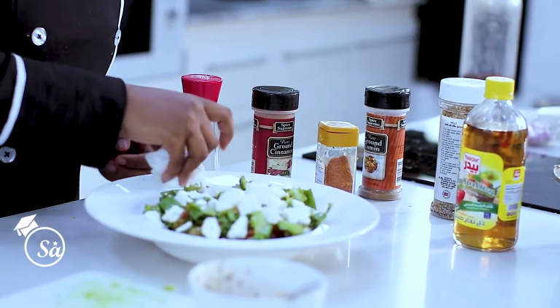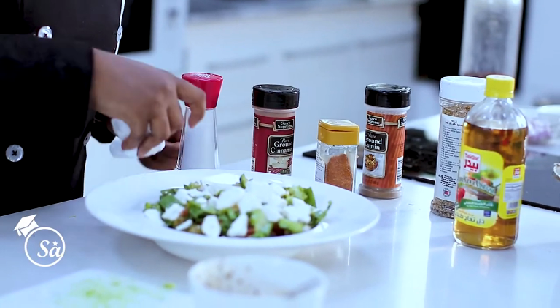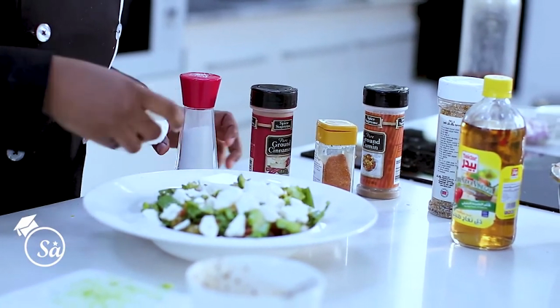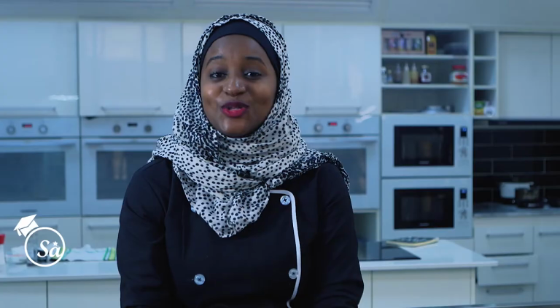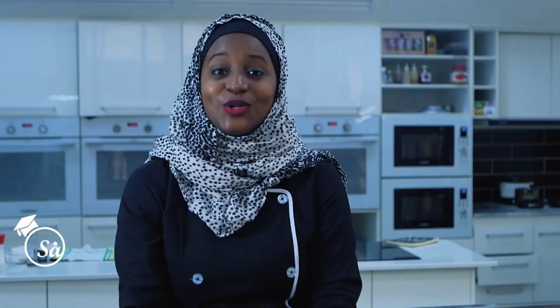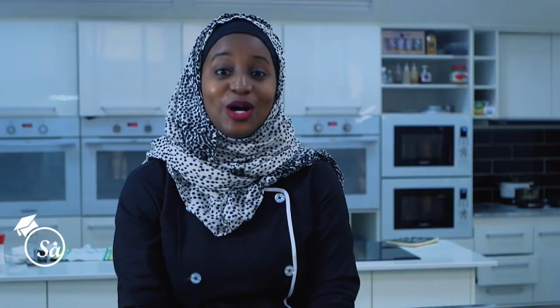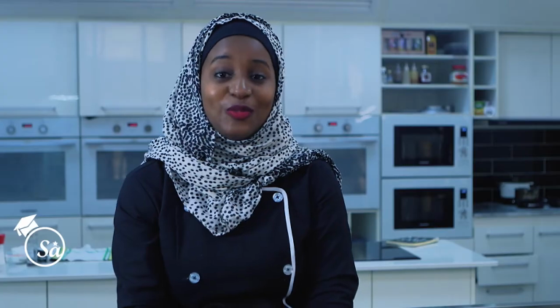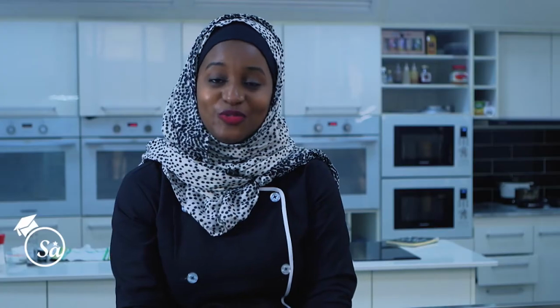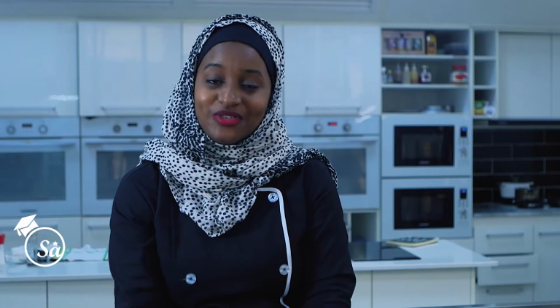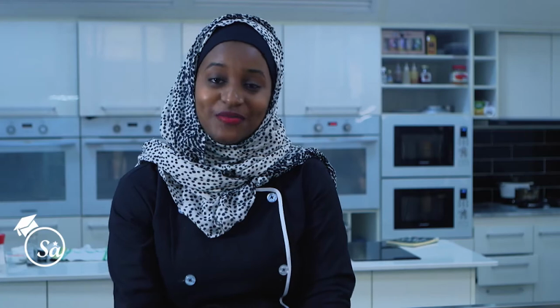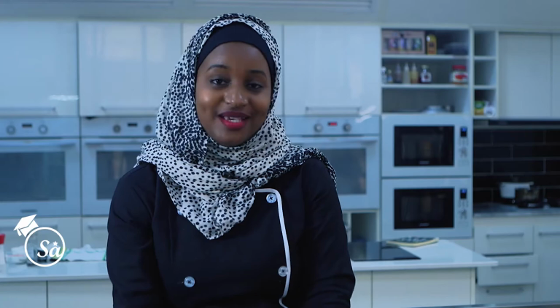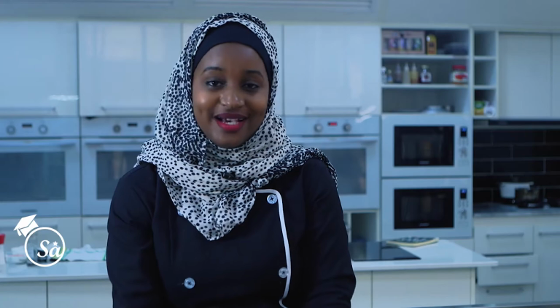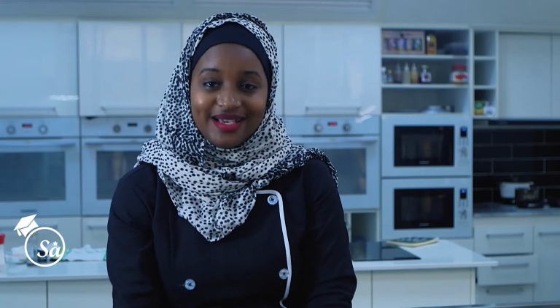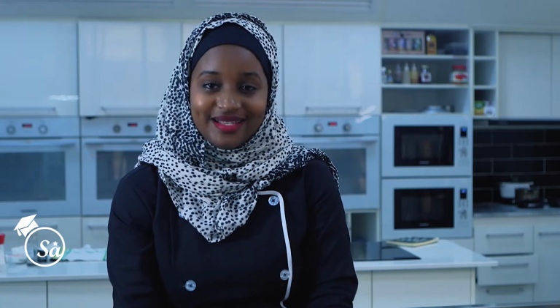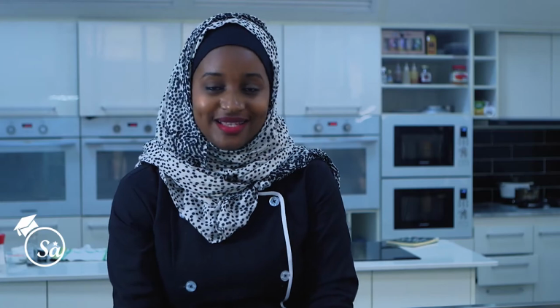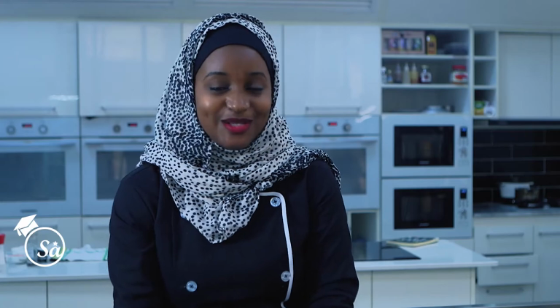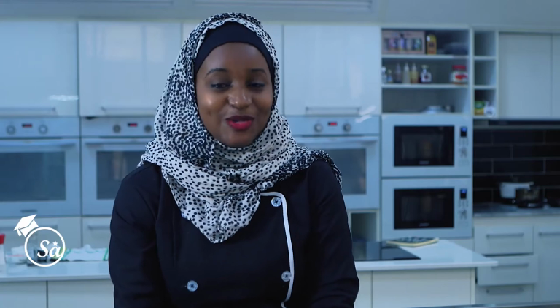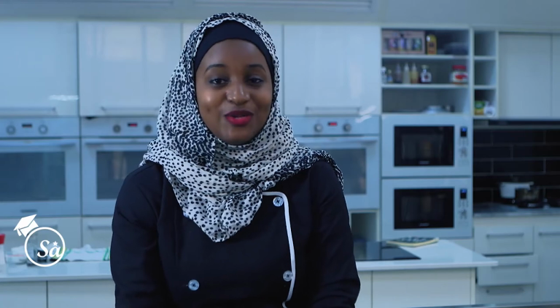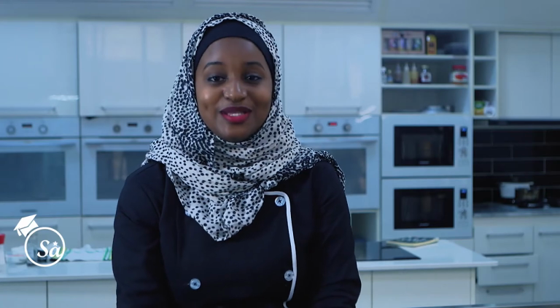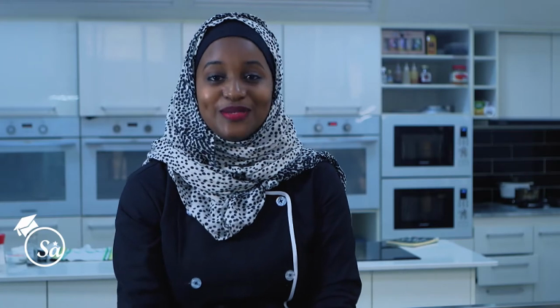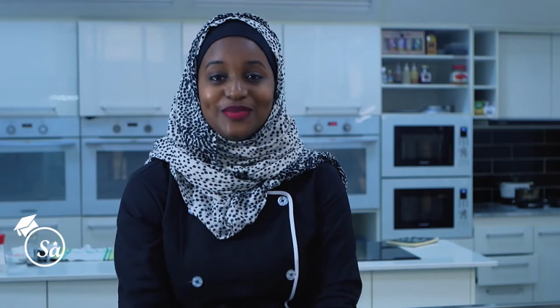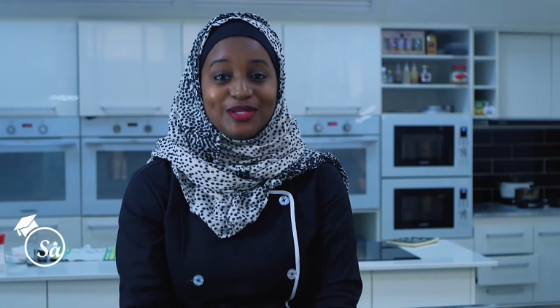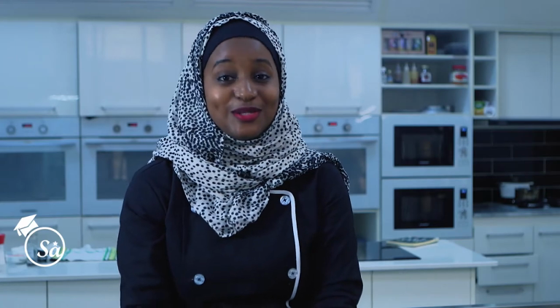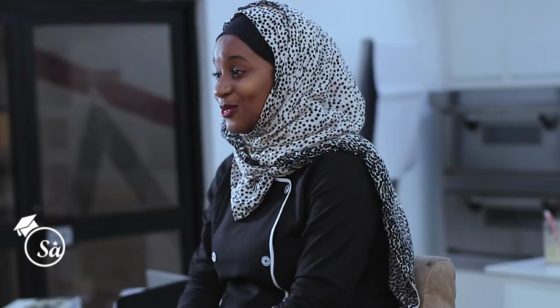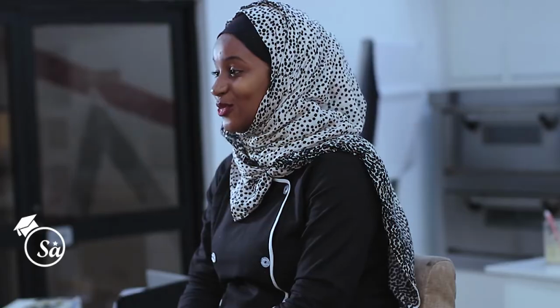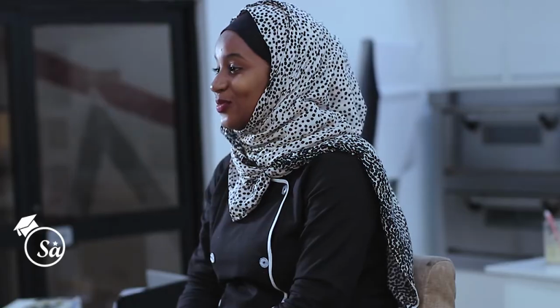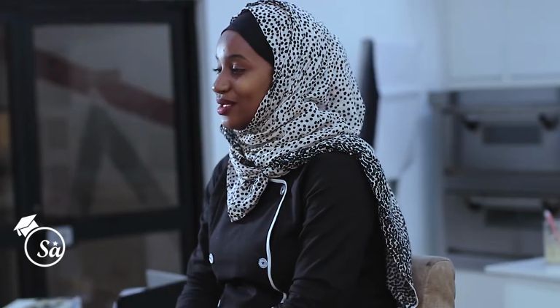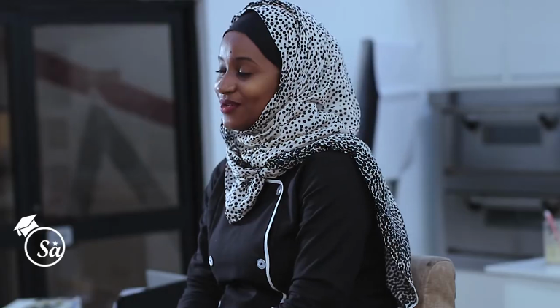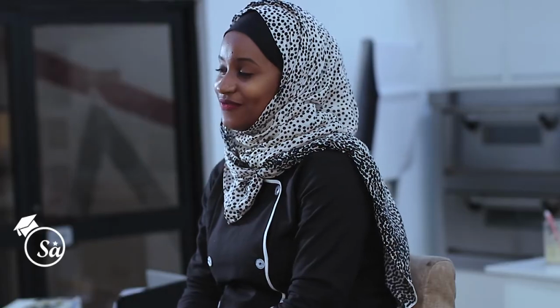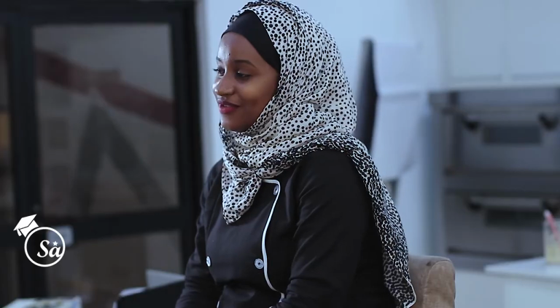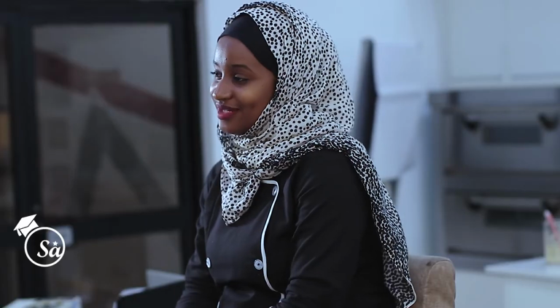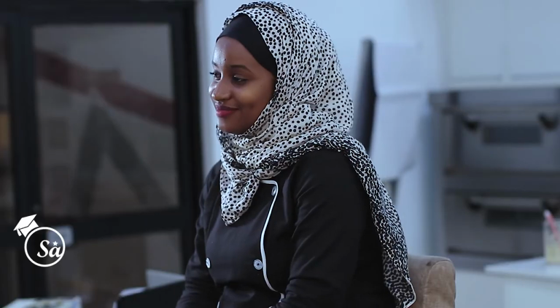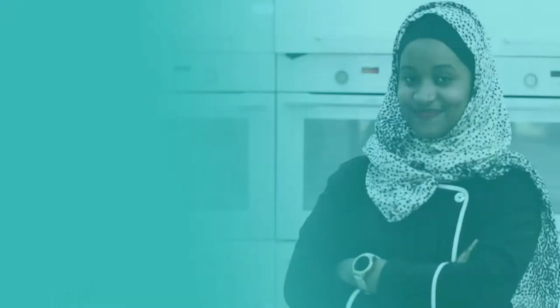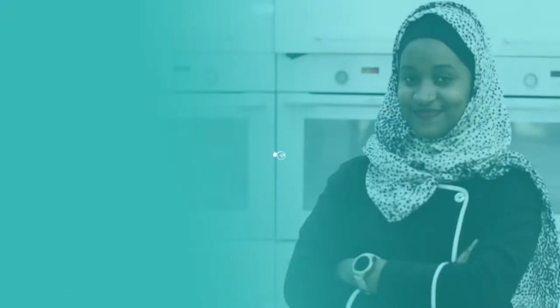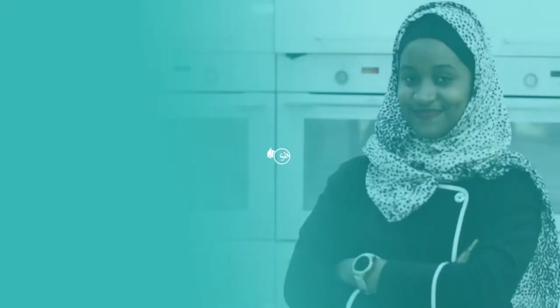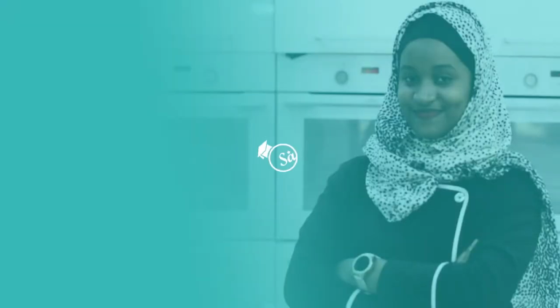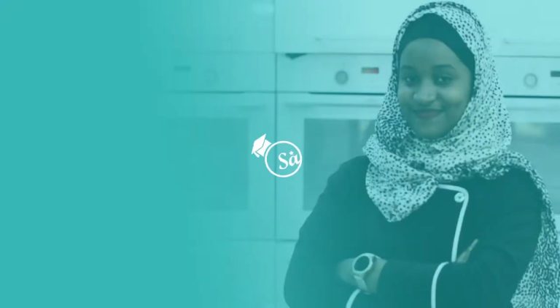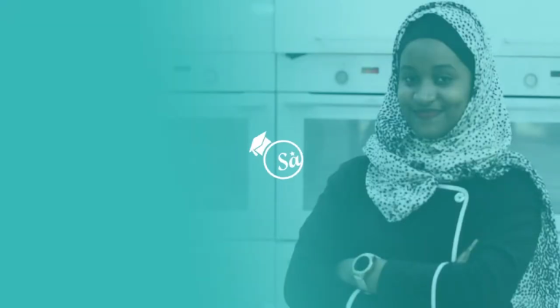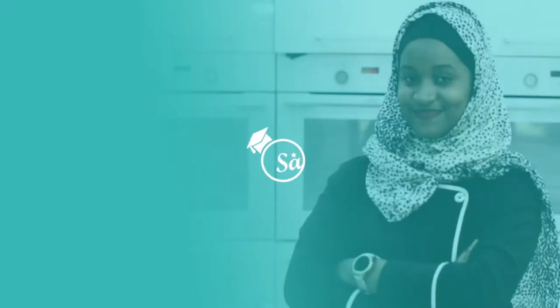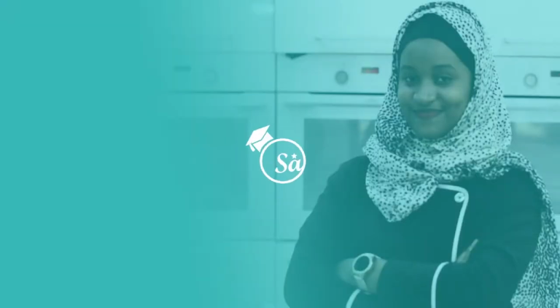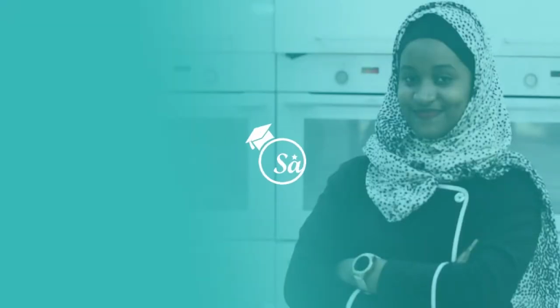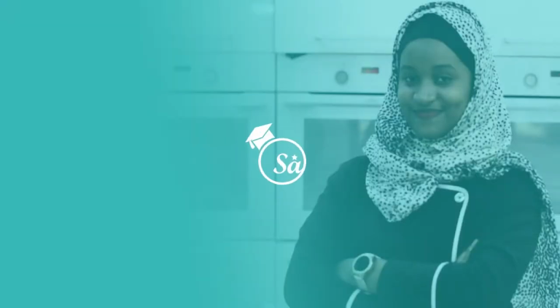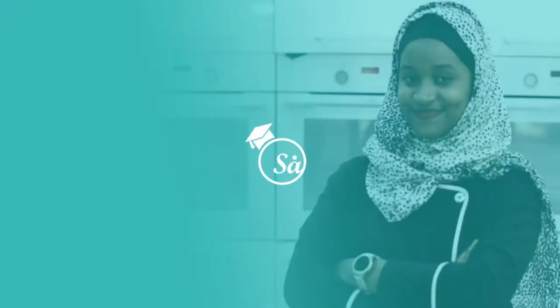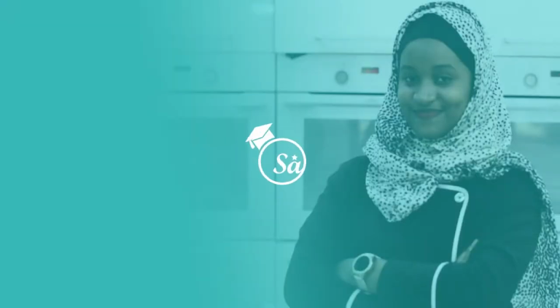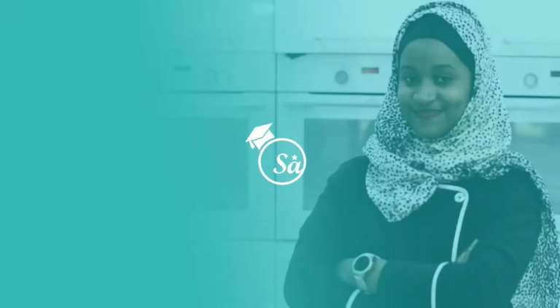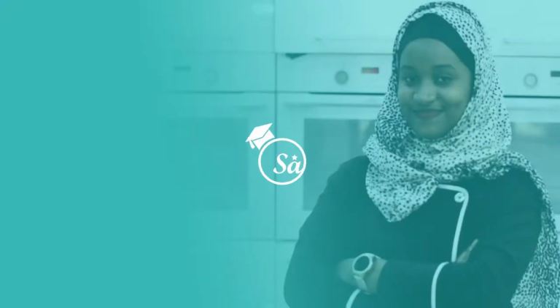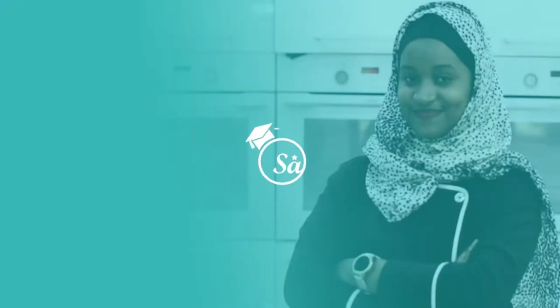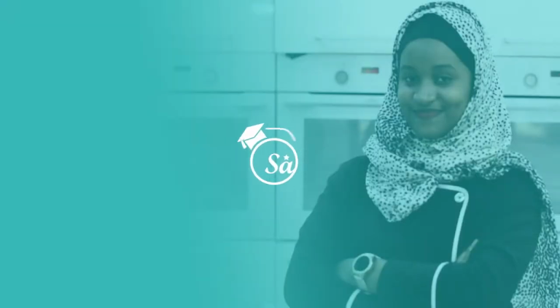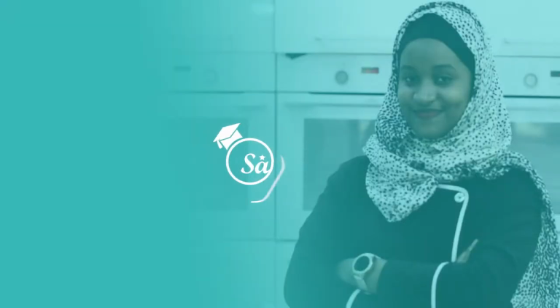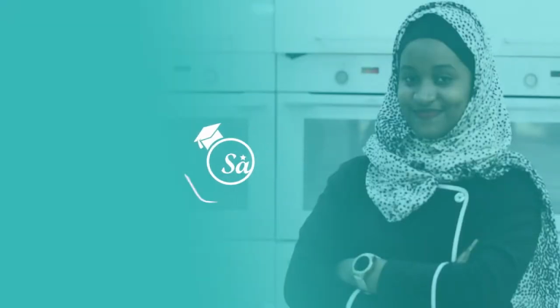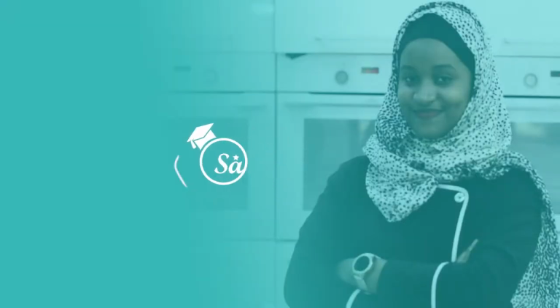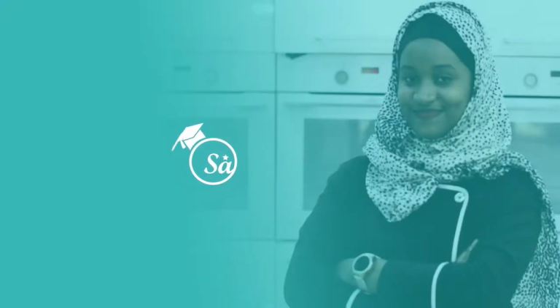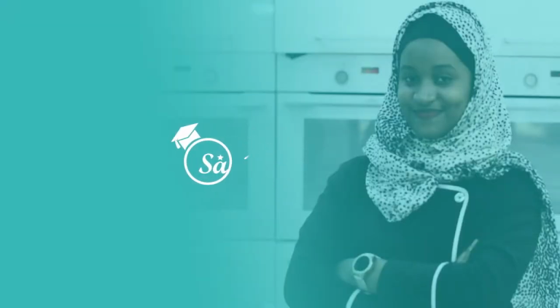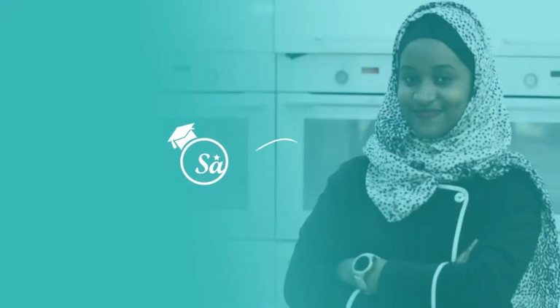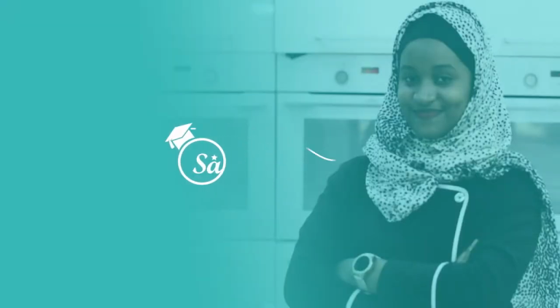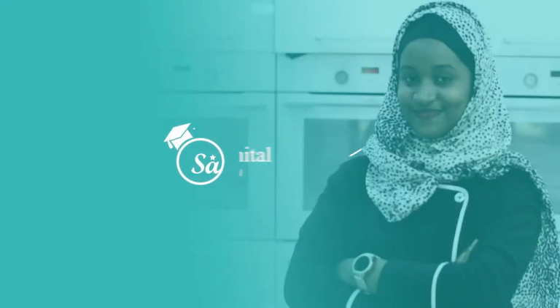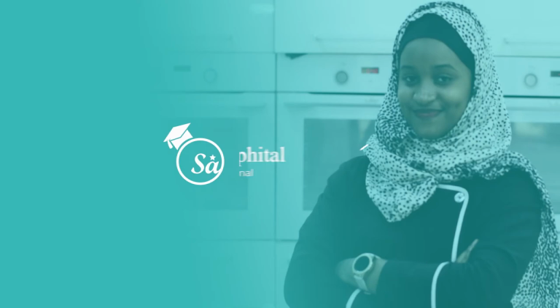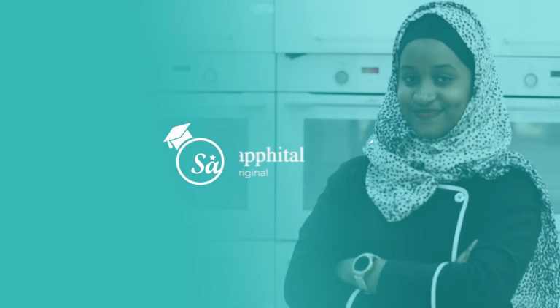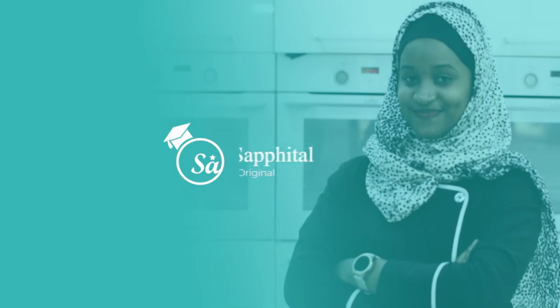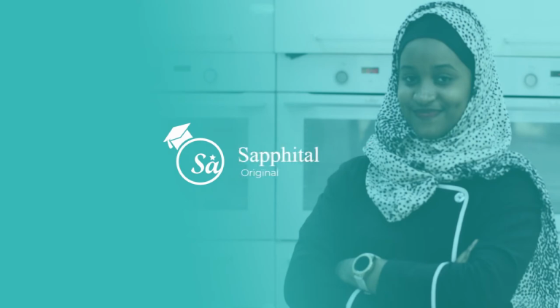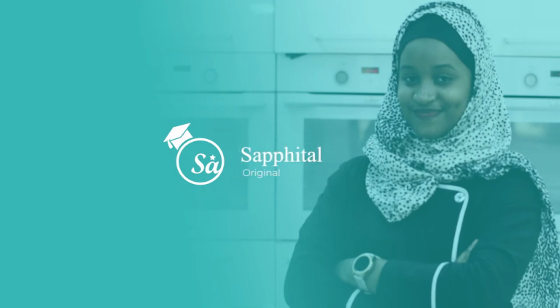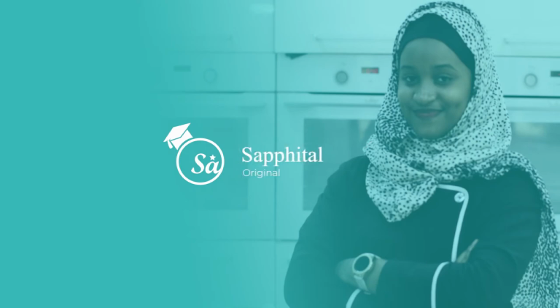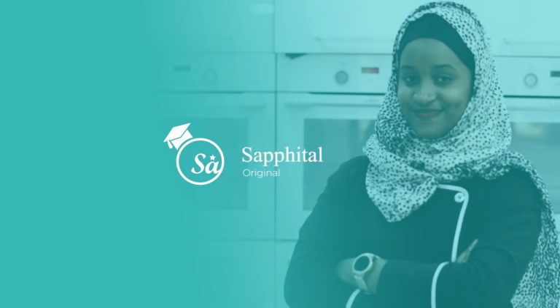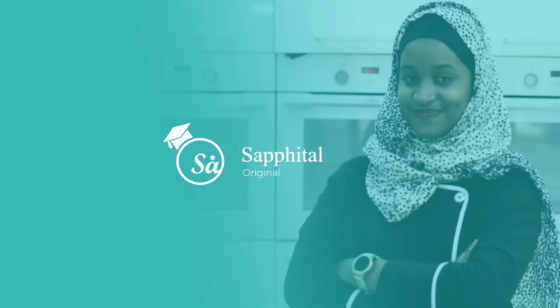So come with me guys, it's going to be so much fun. My name is Chef J and this is my Safital Original.